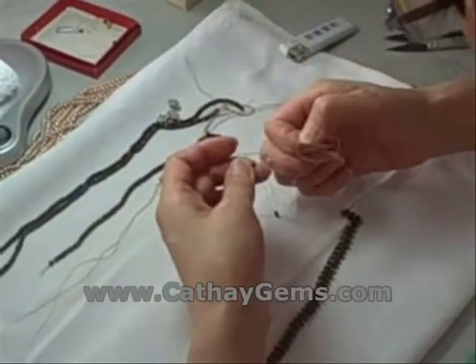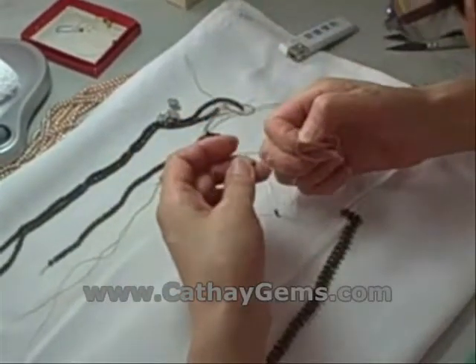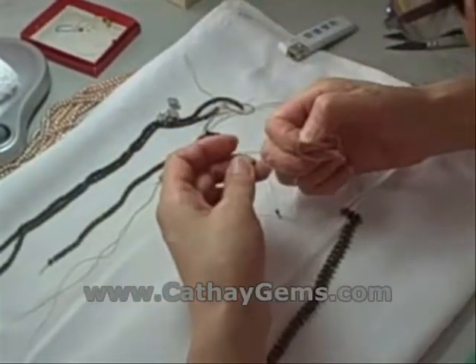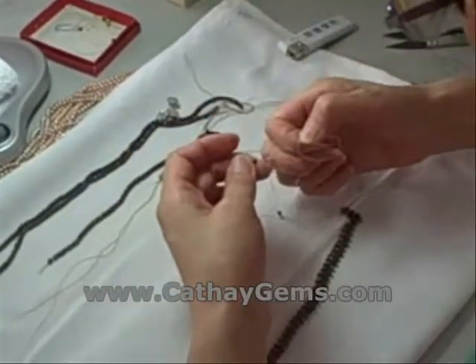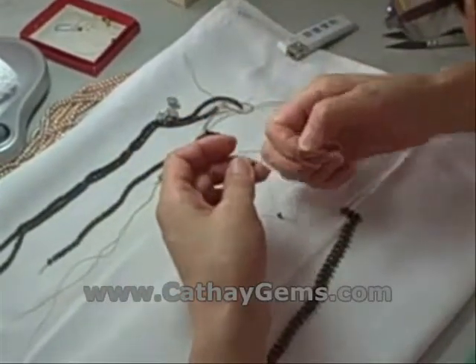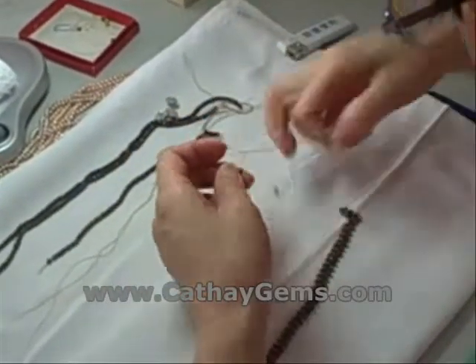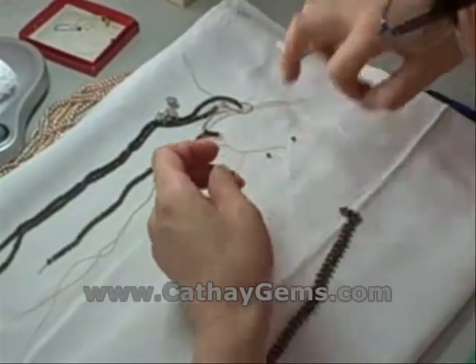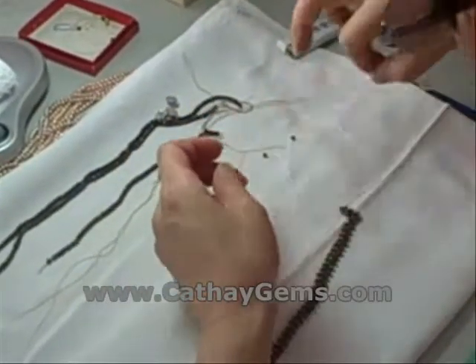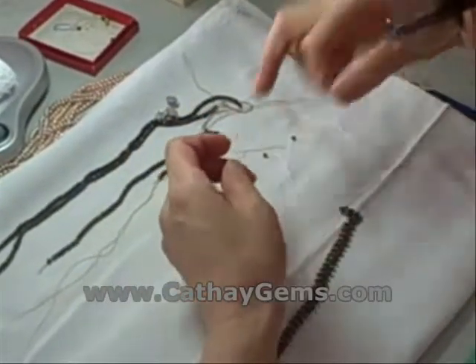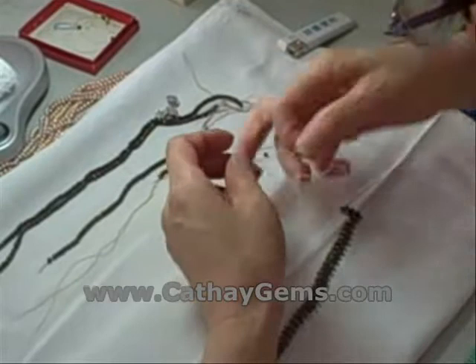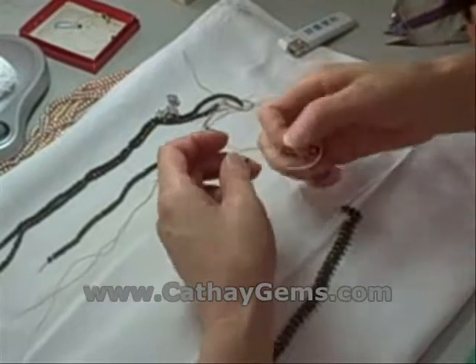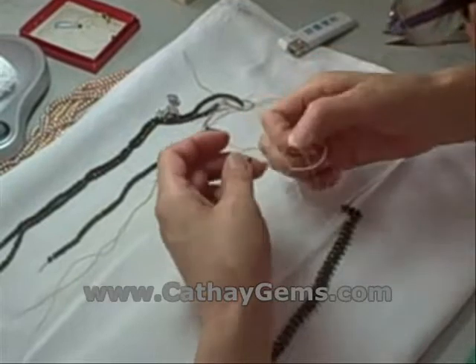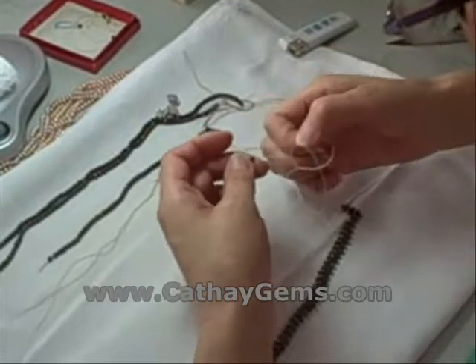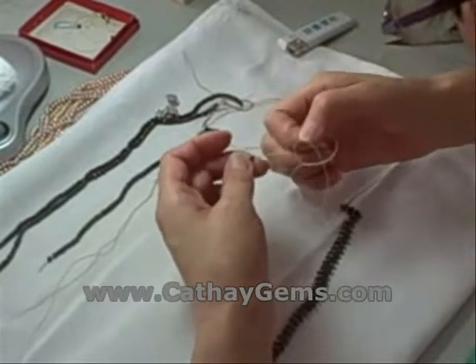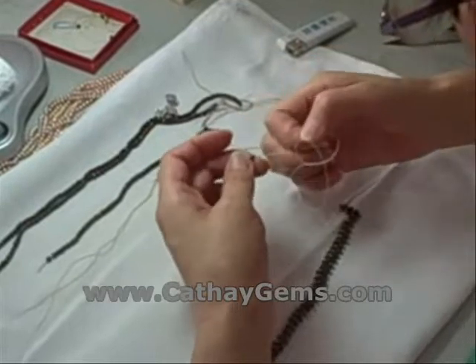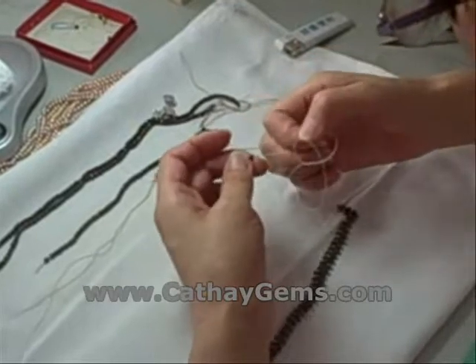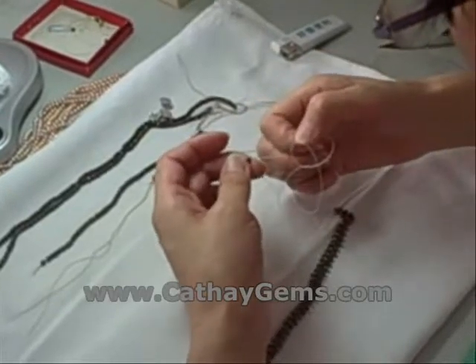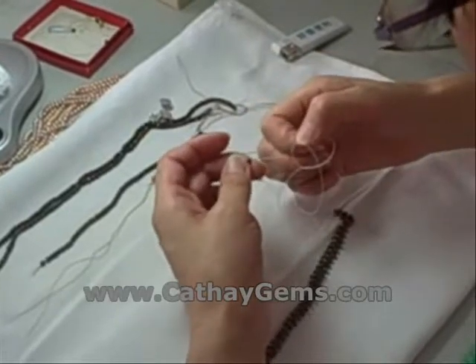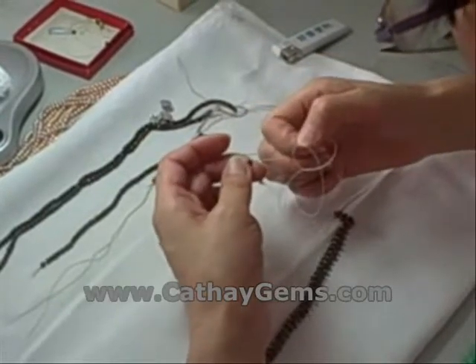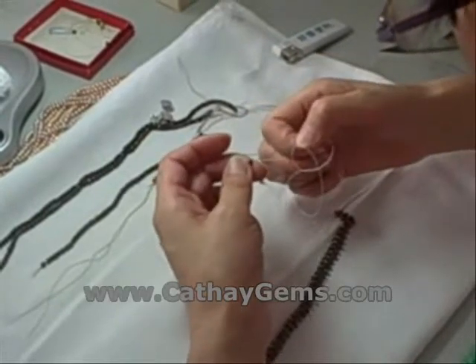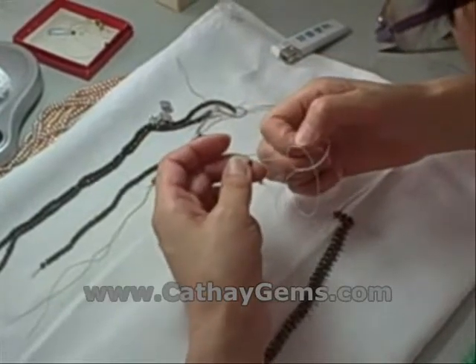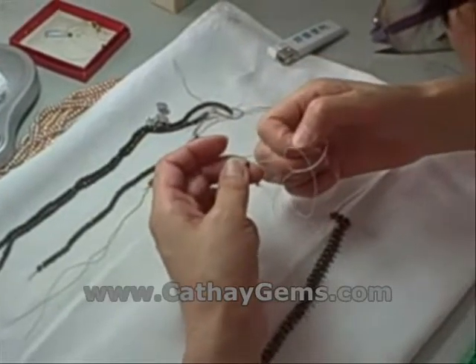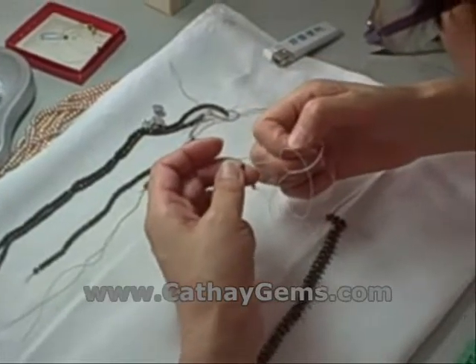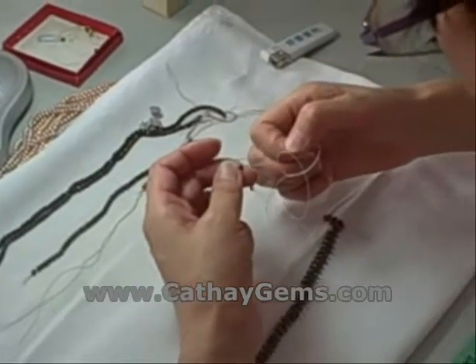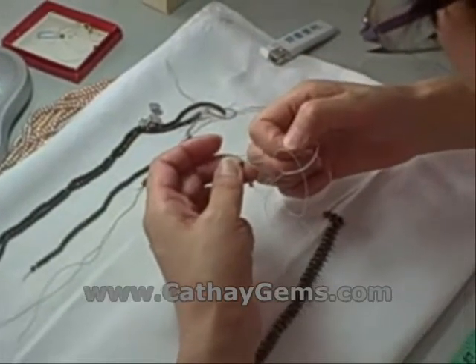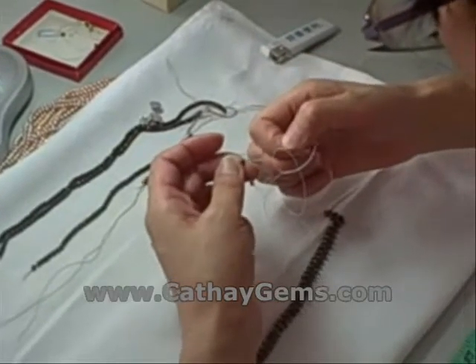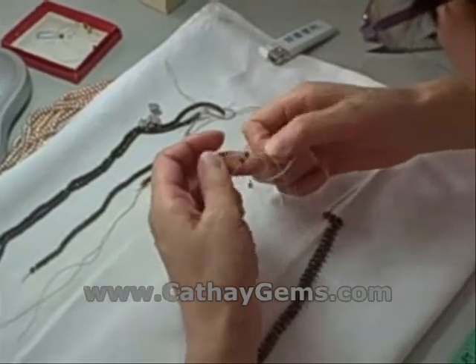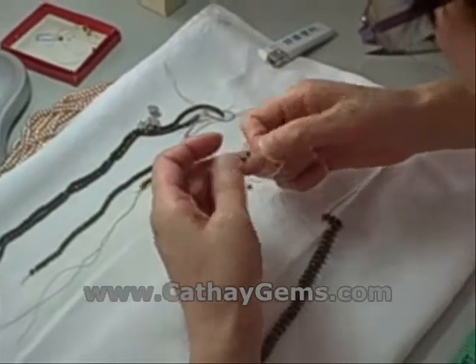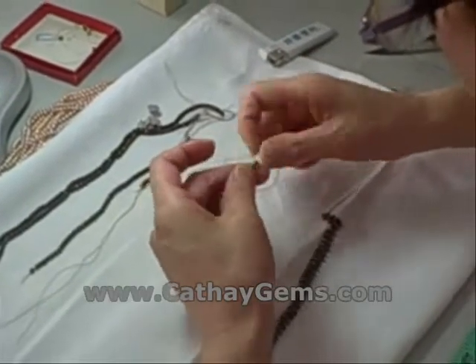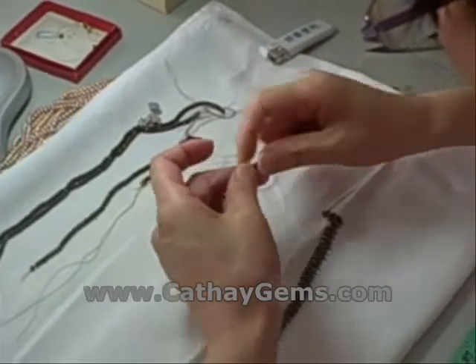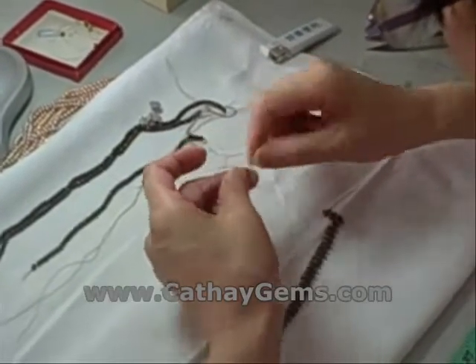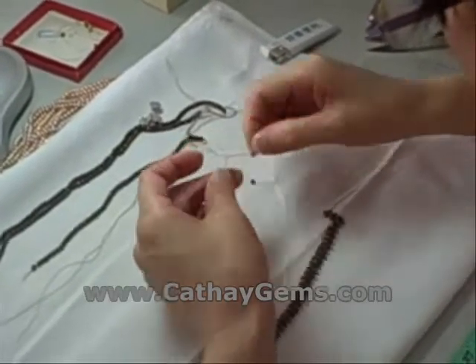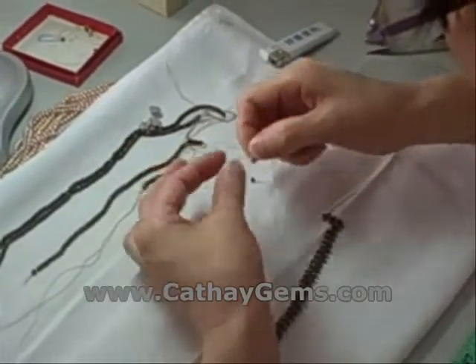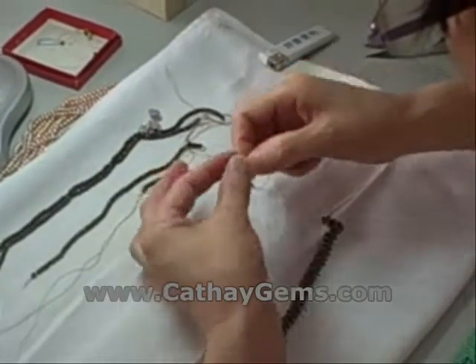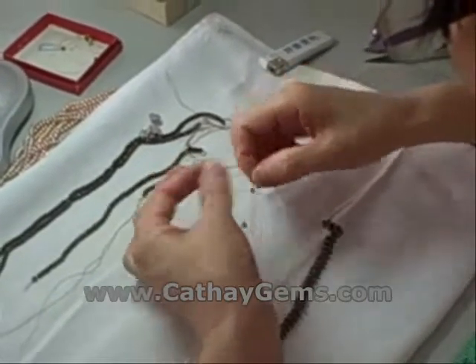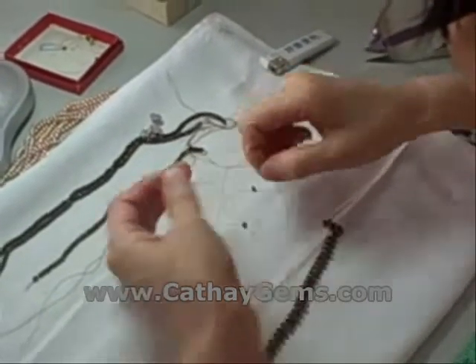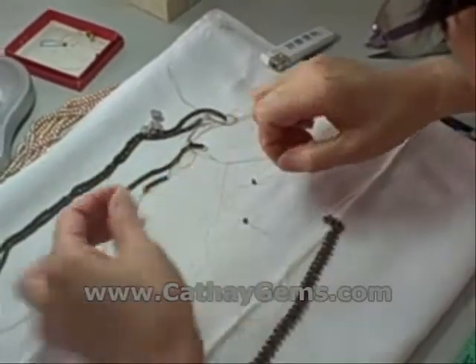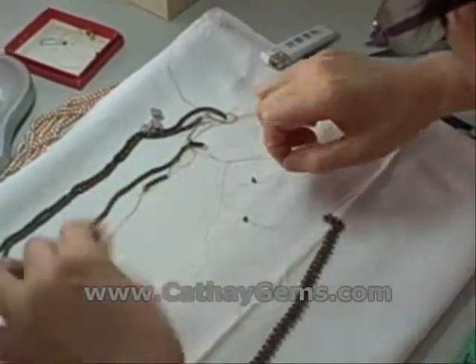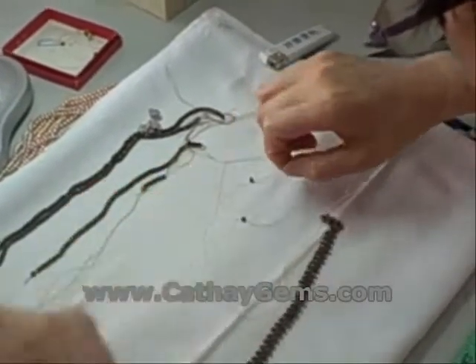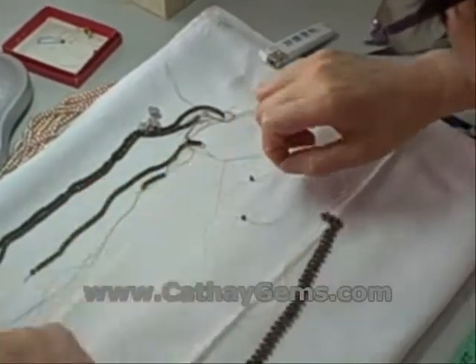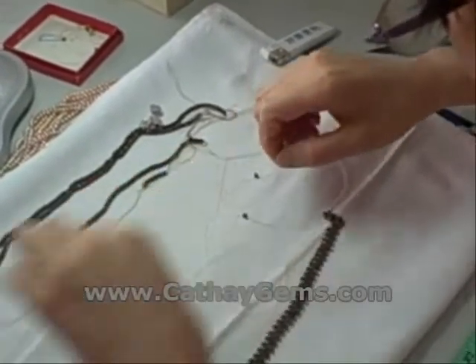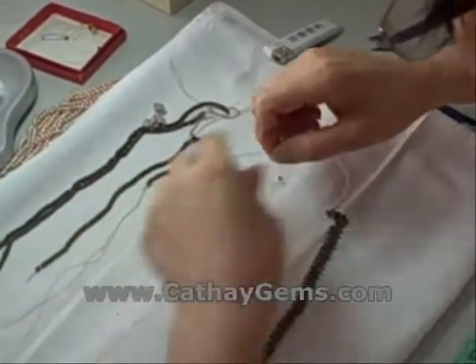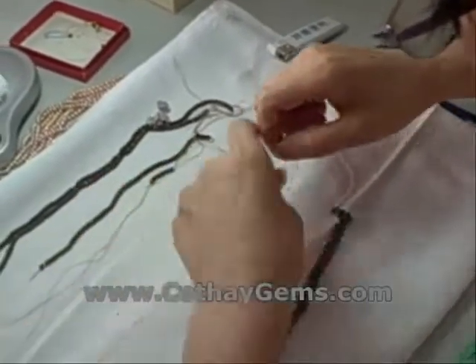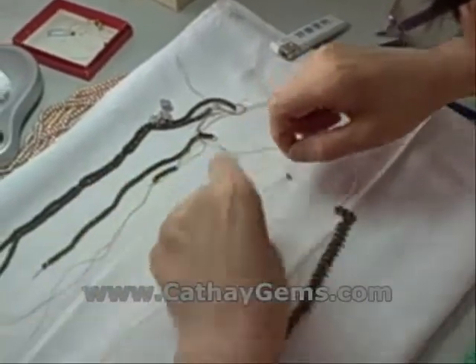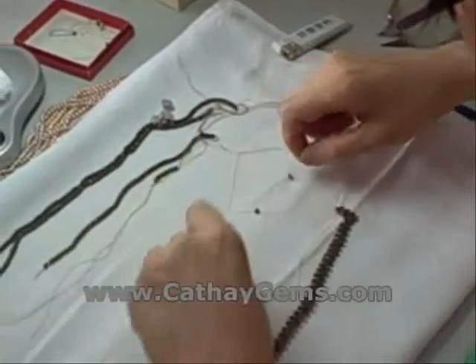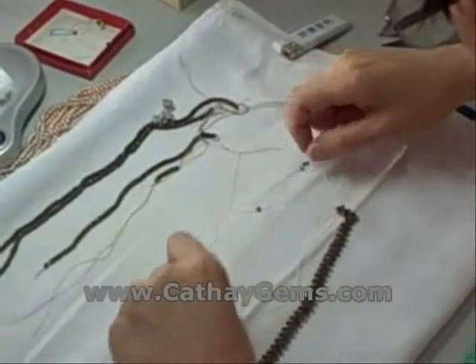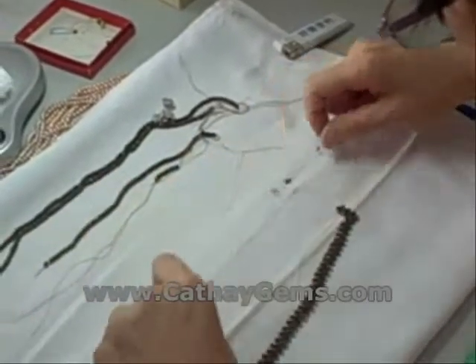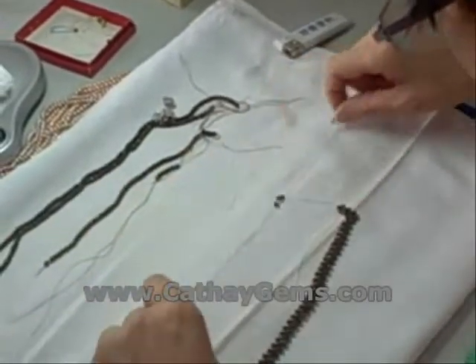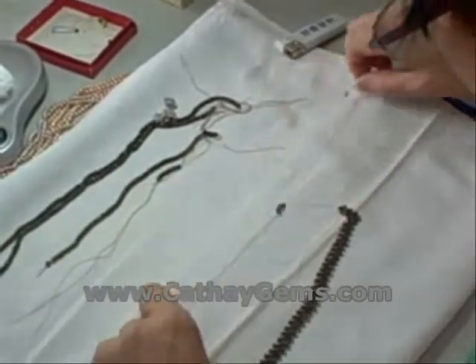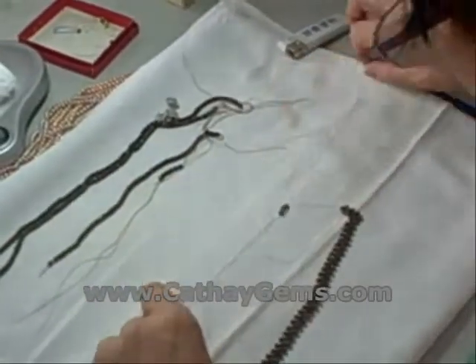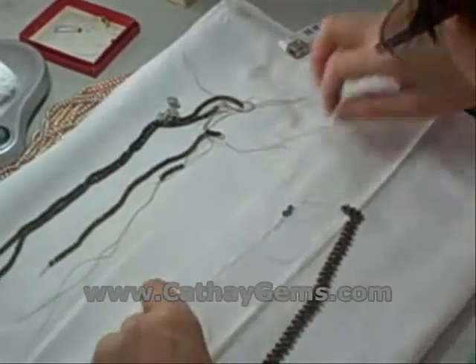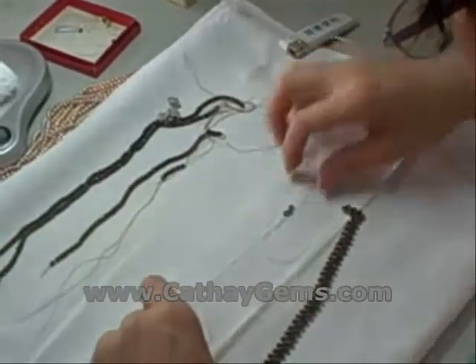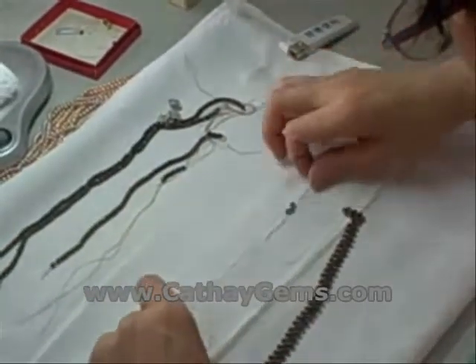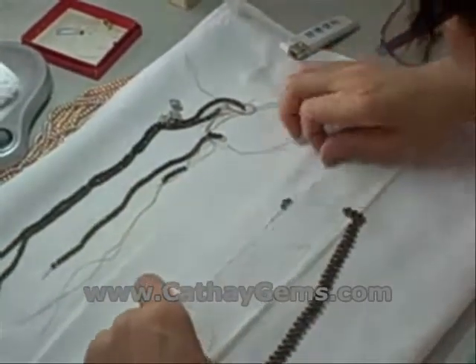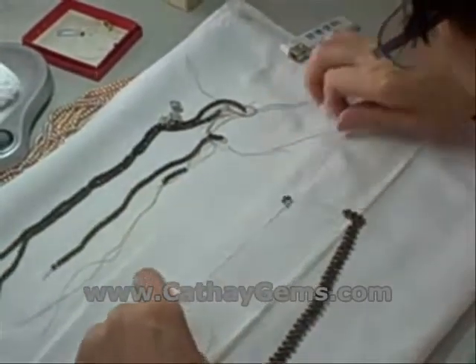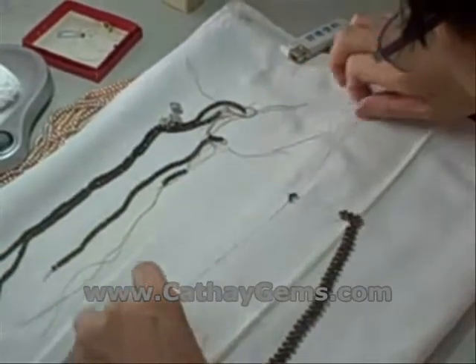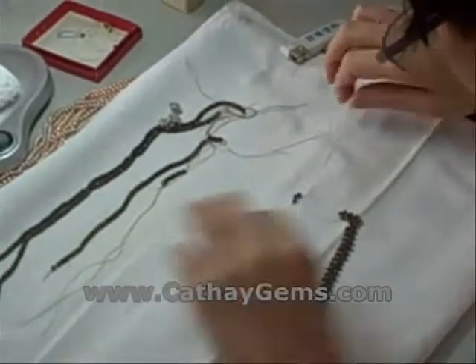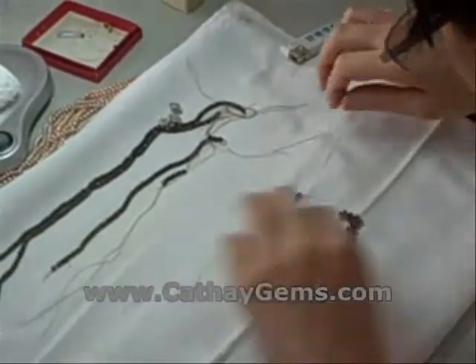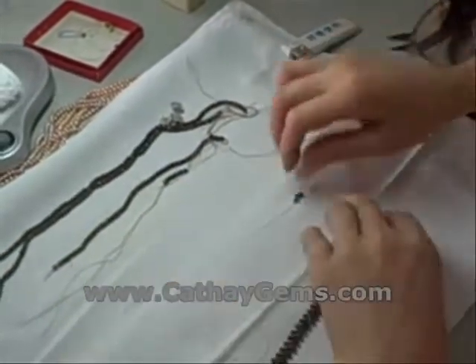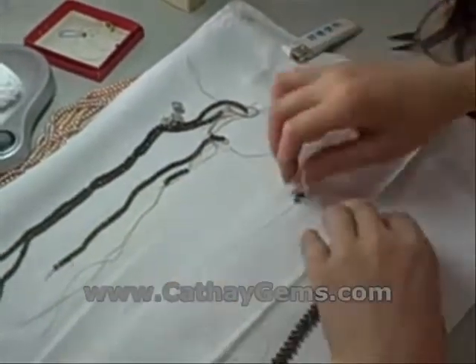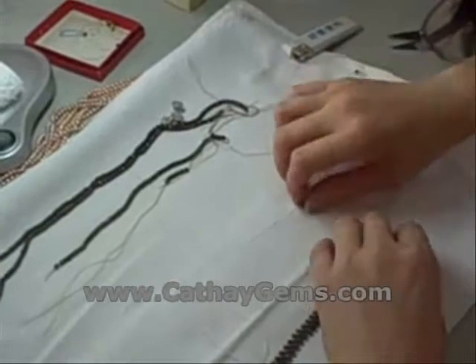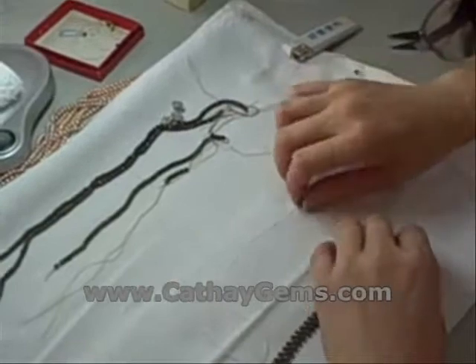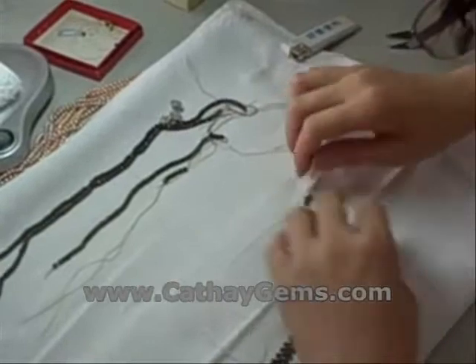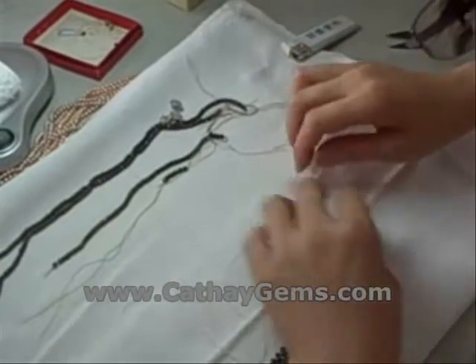From there, you just repeat a similar process with groups of three pearls at a time, and keep going until you've completed the first half of the necklace.